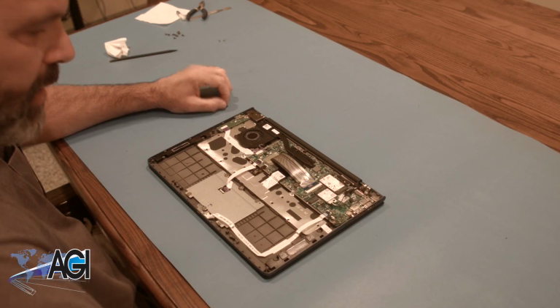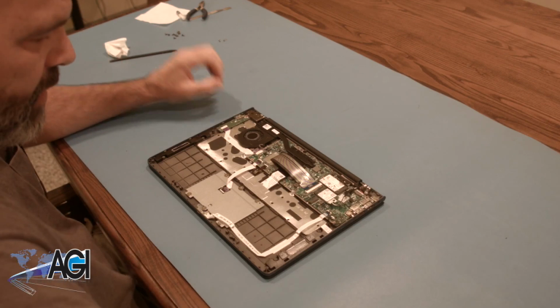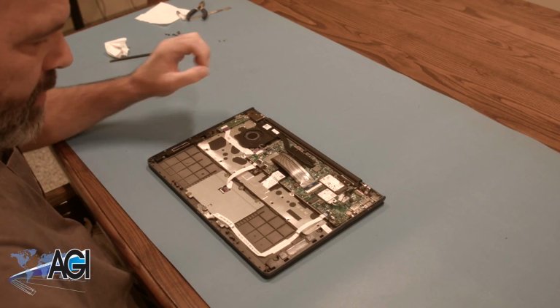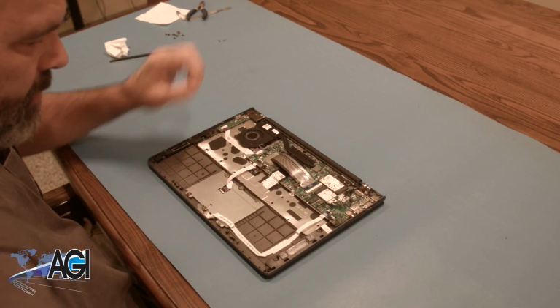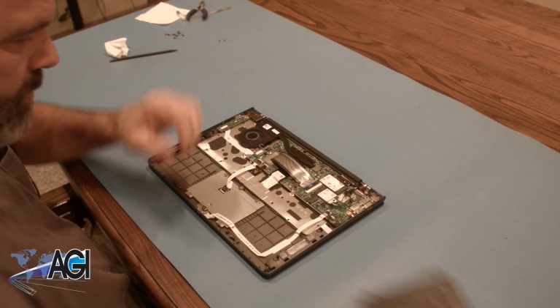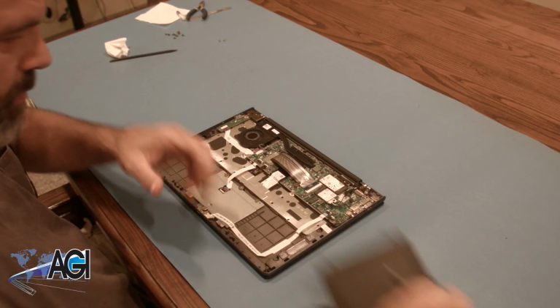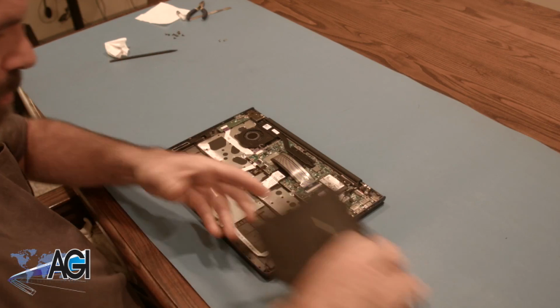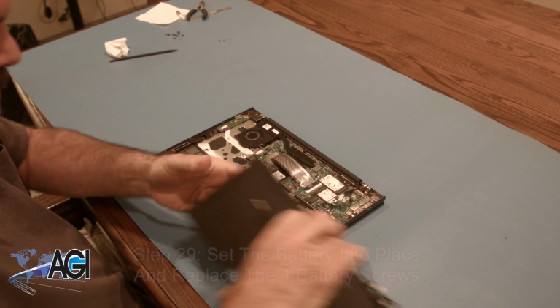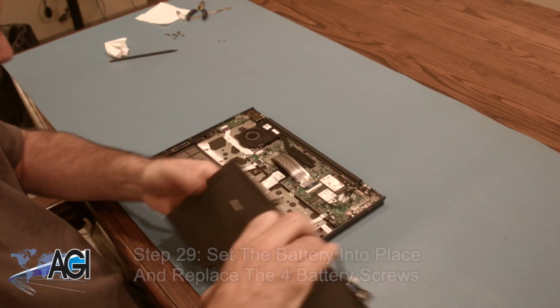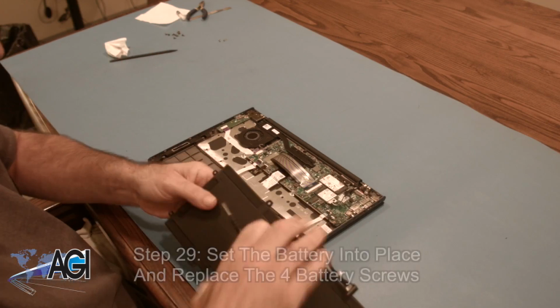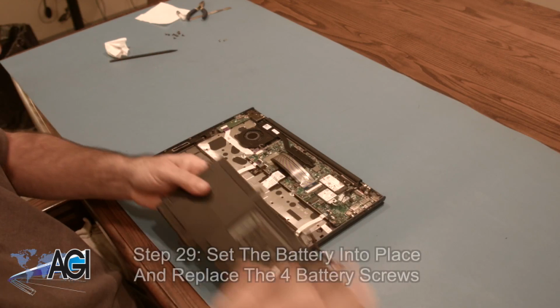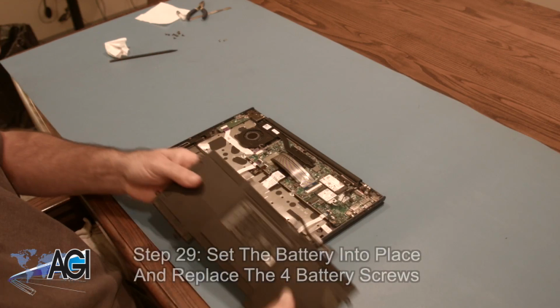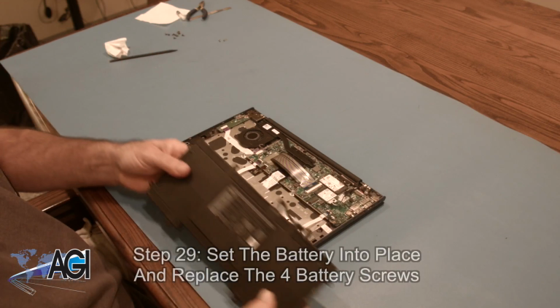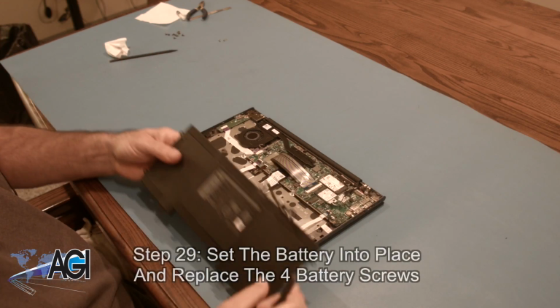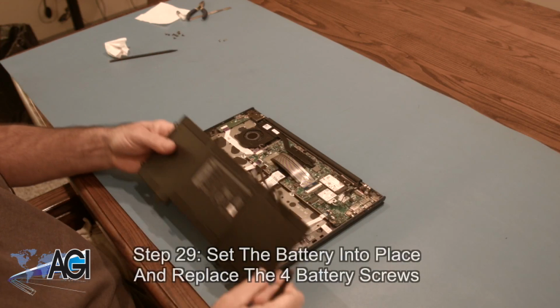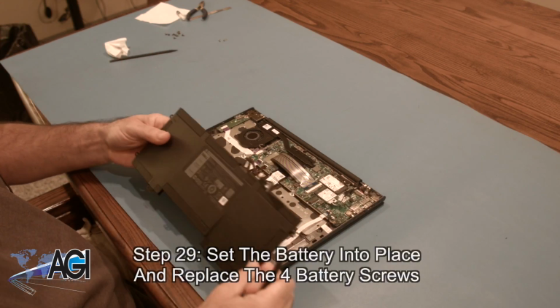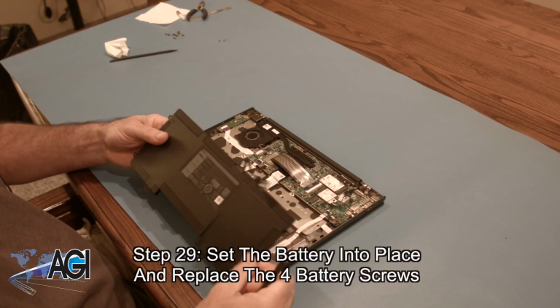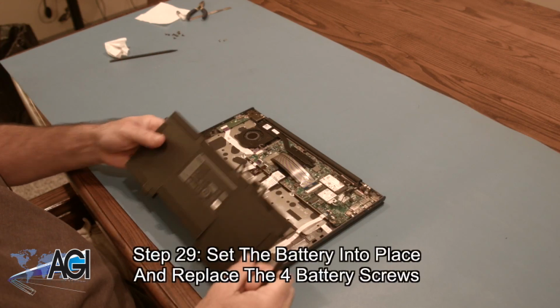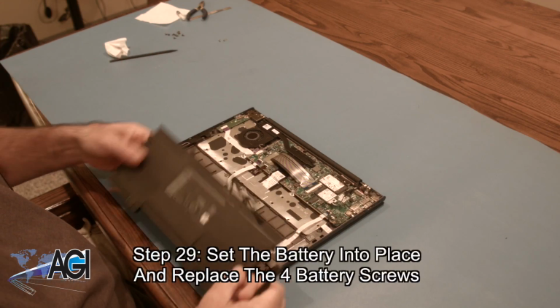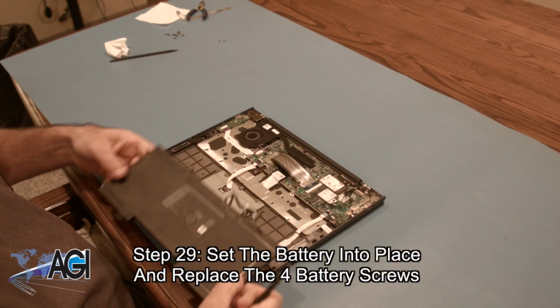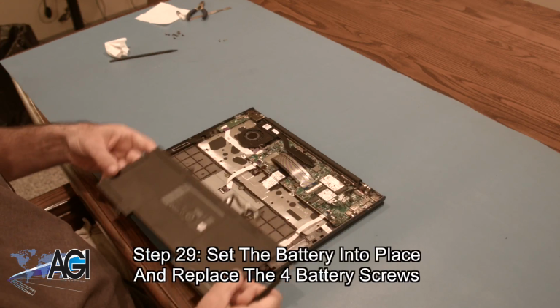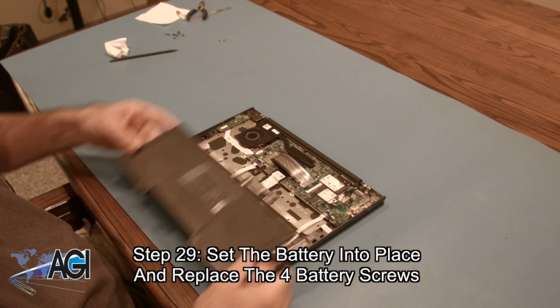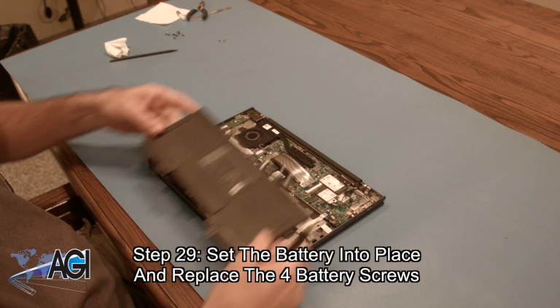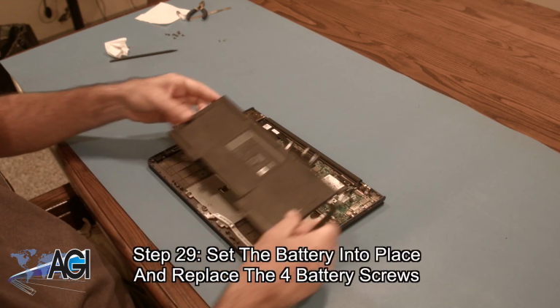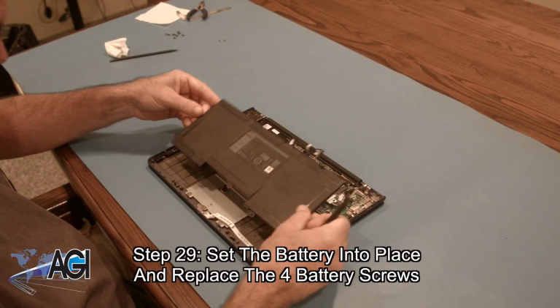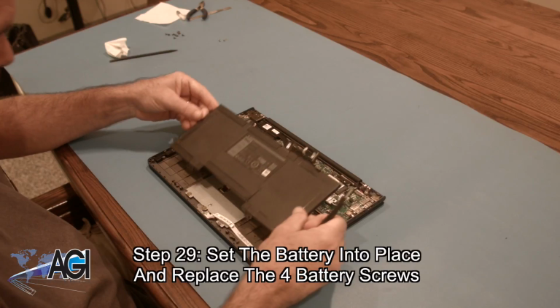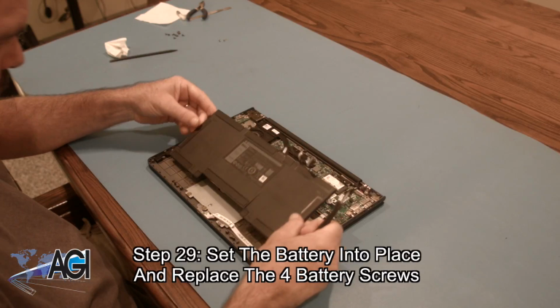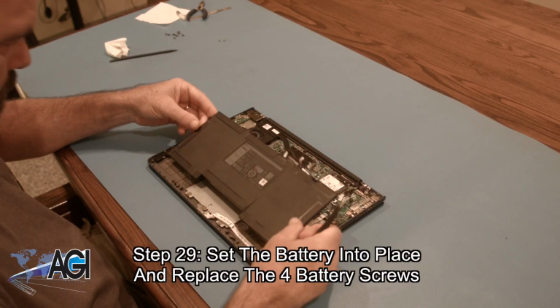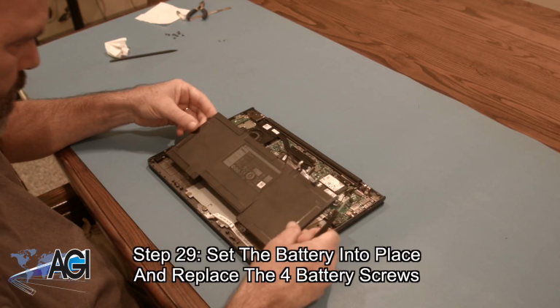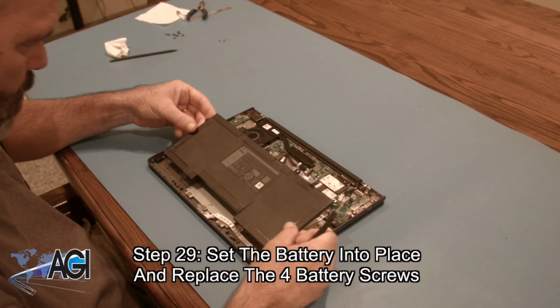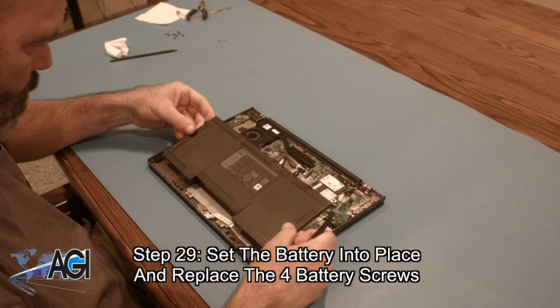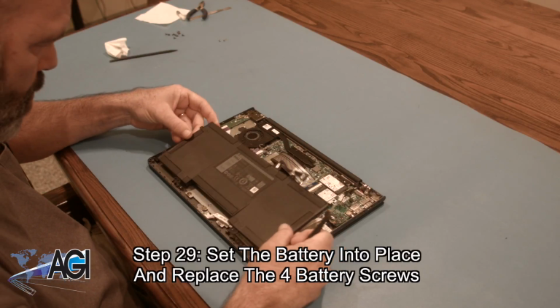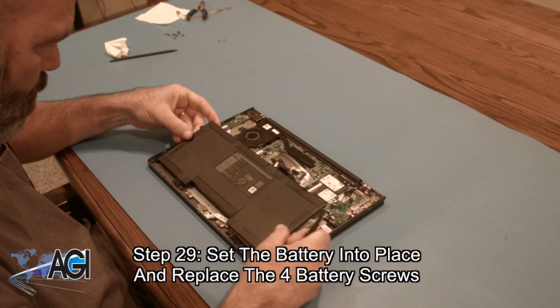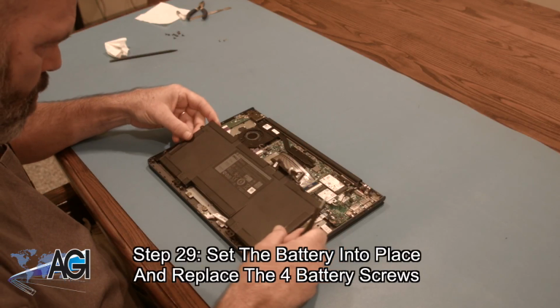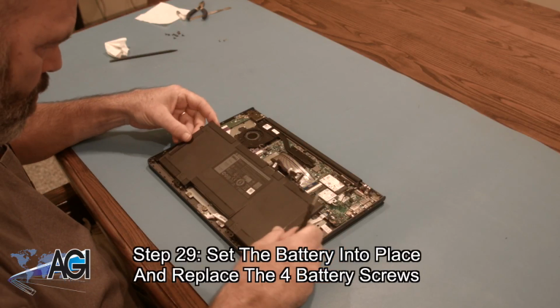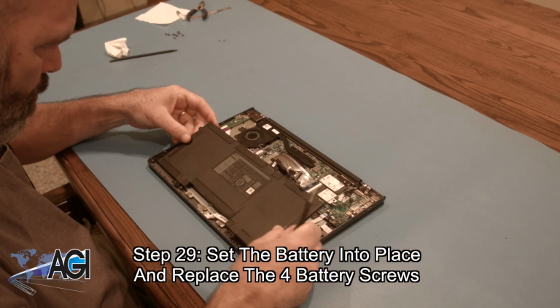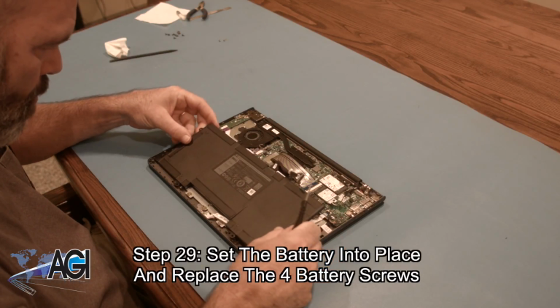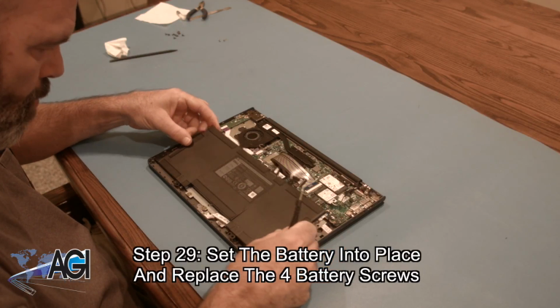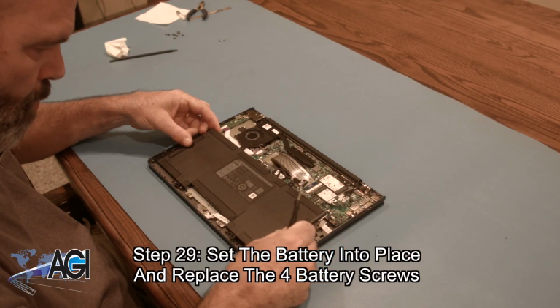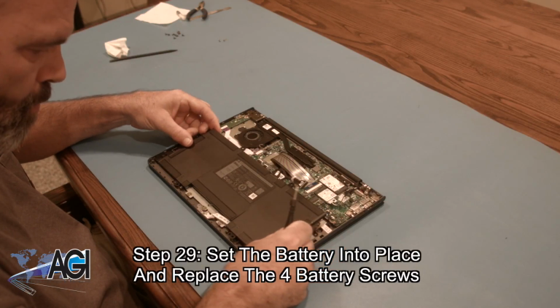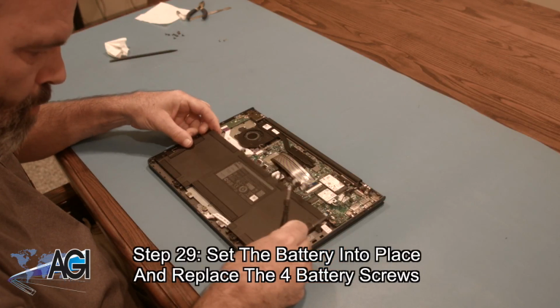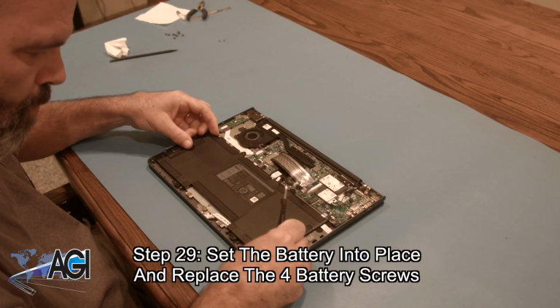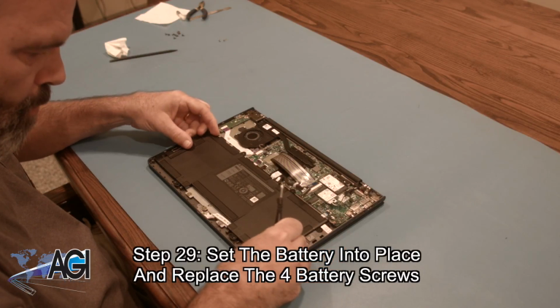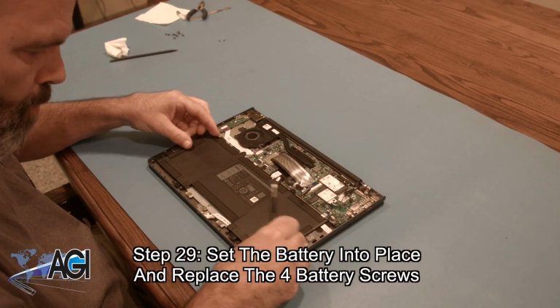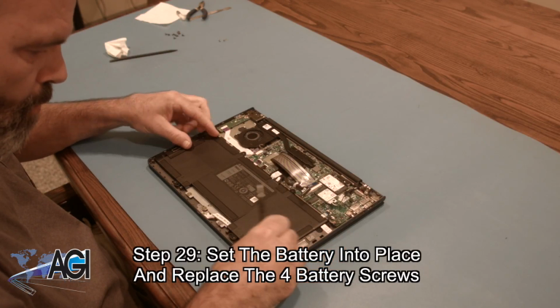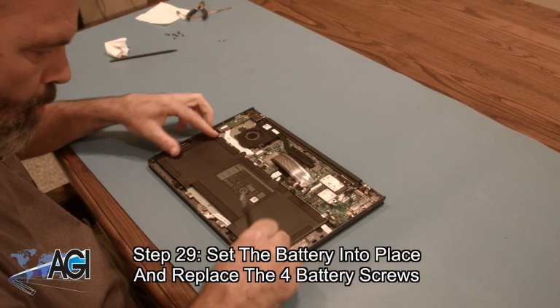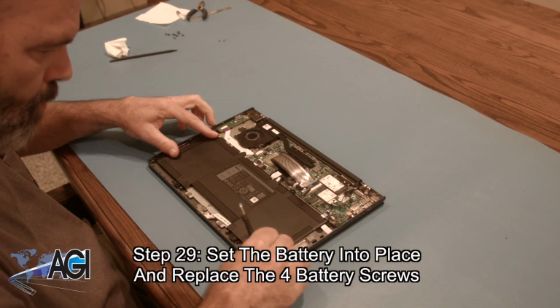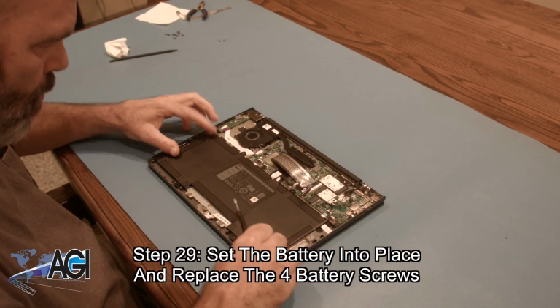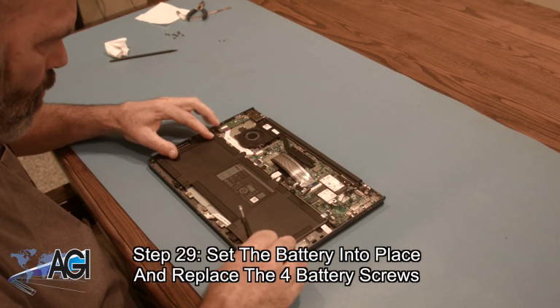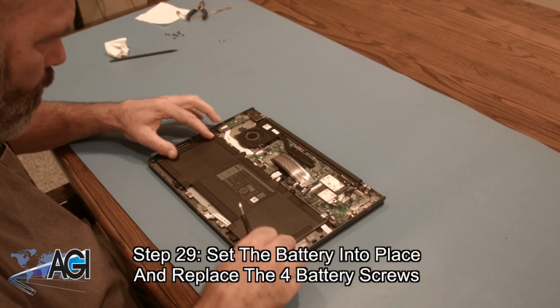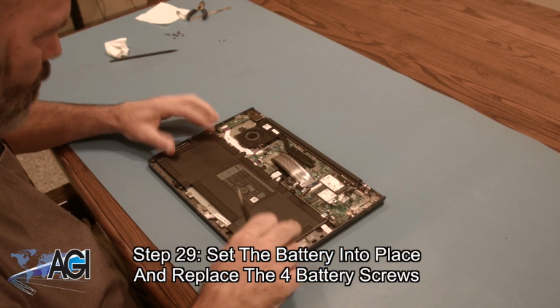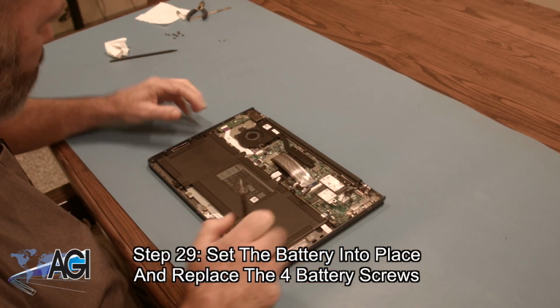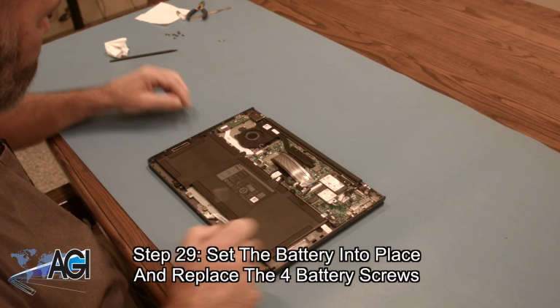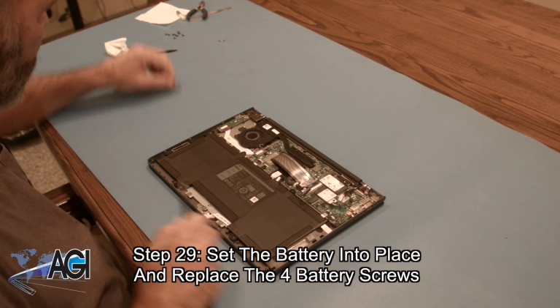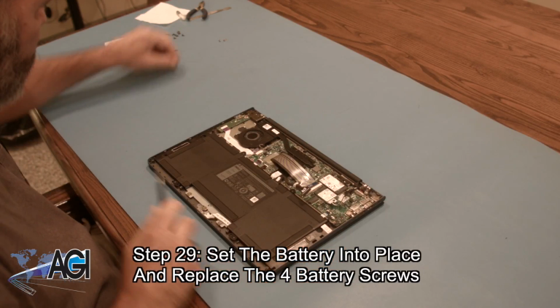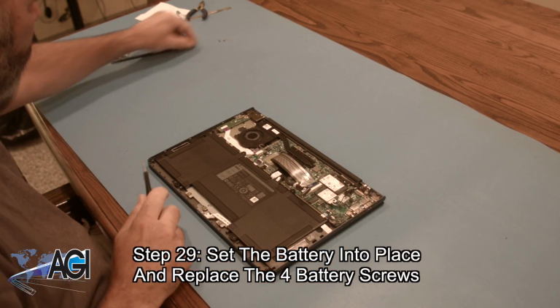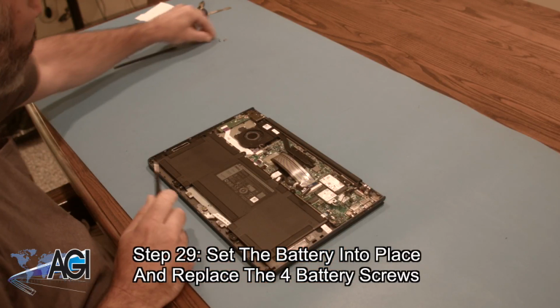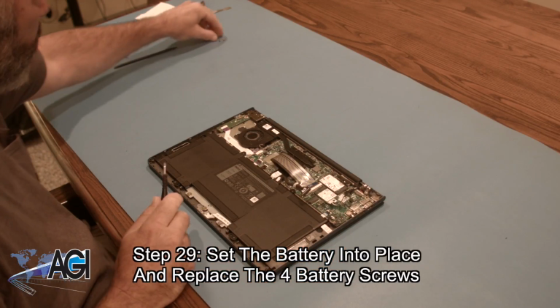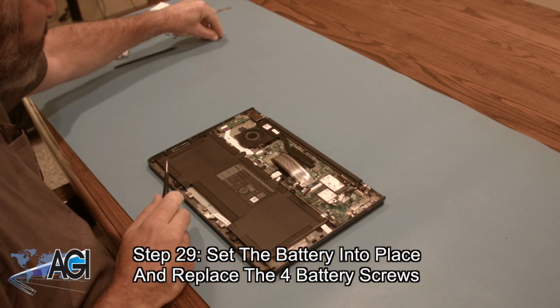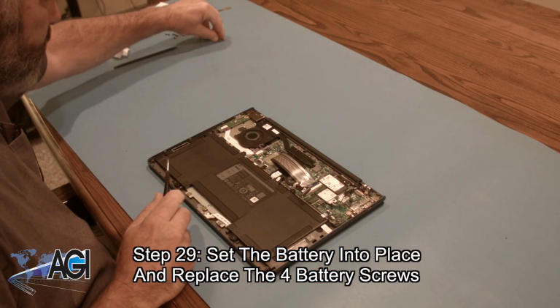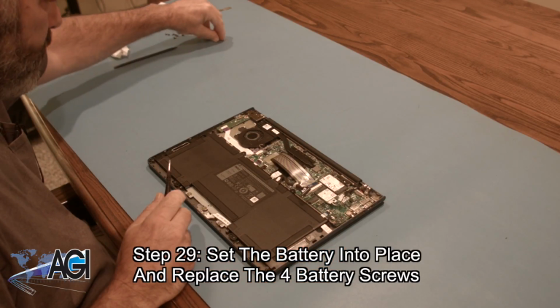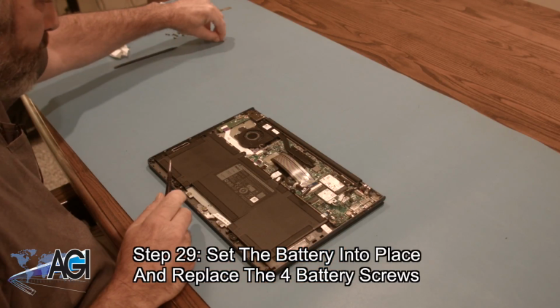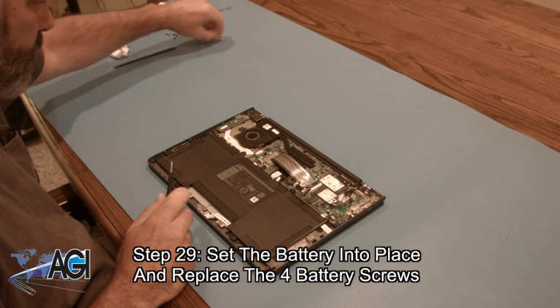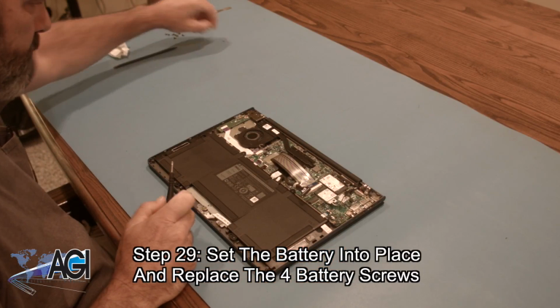Now, you will set the battery into place and replace the four battery screws.